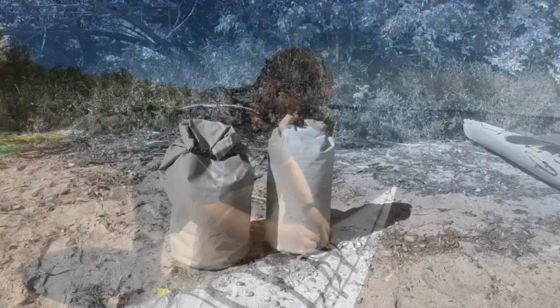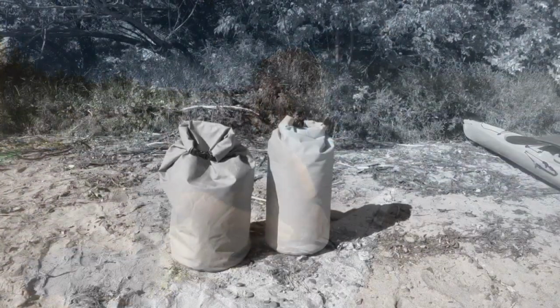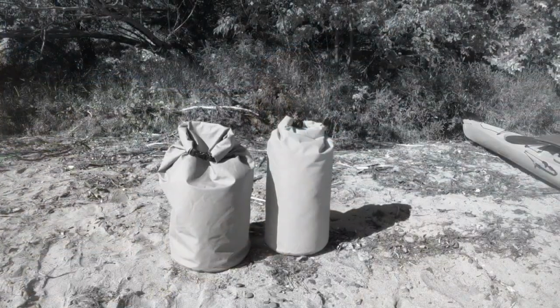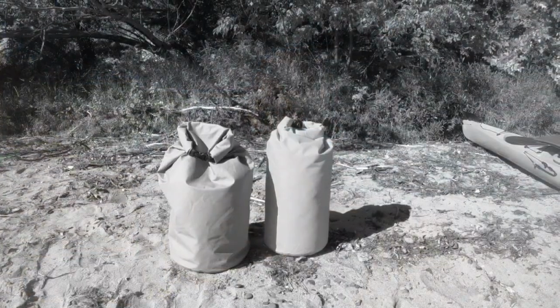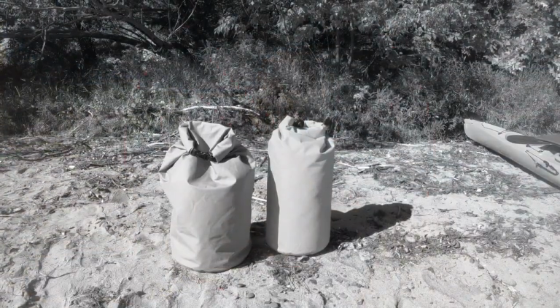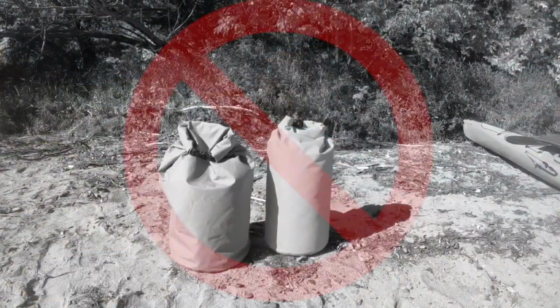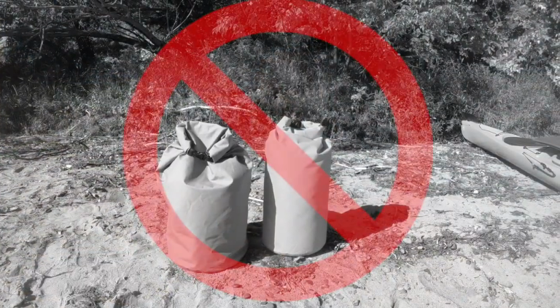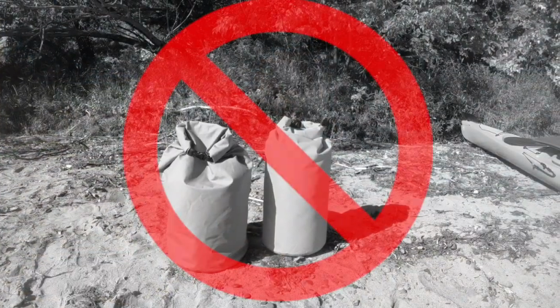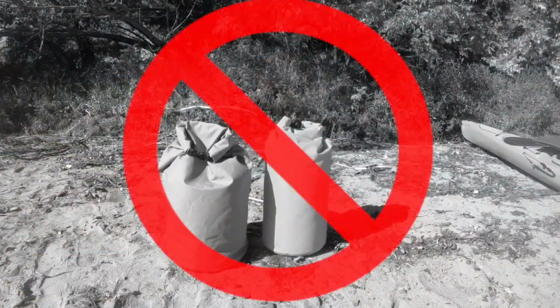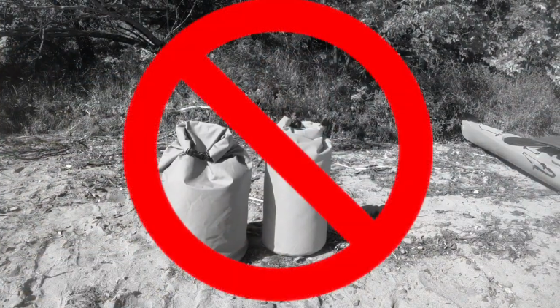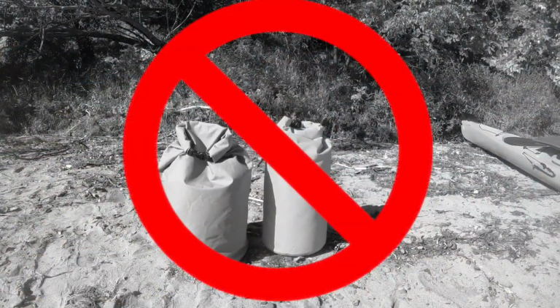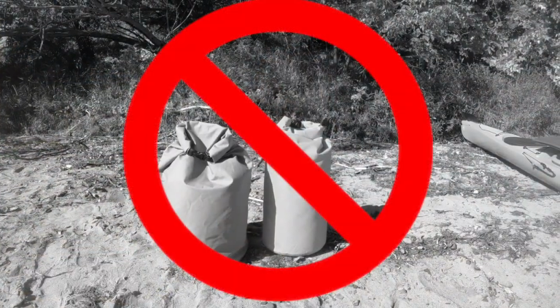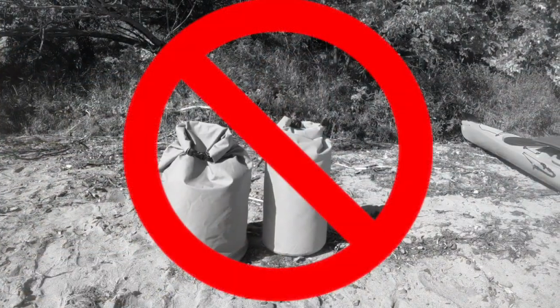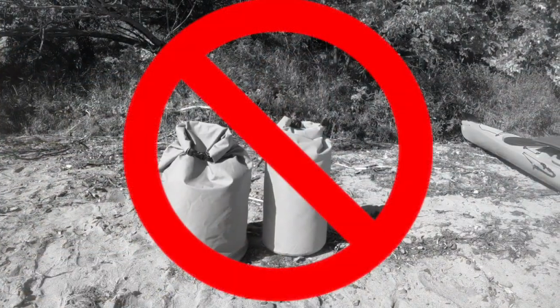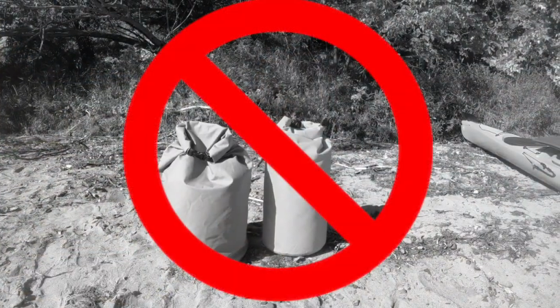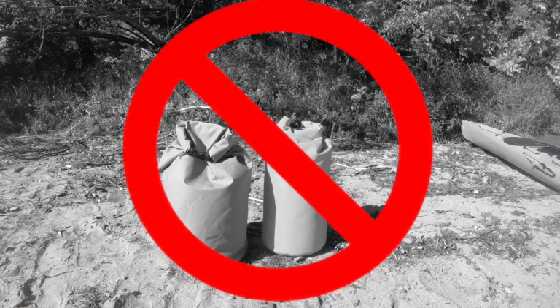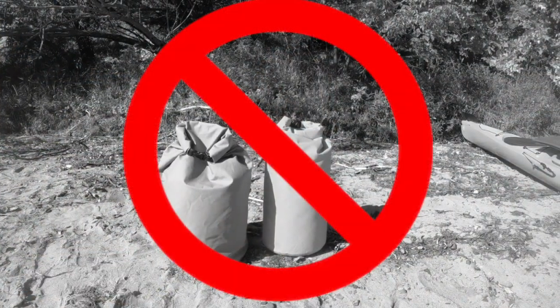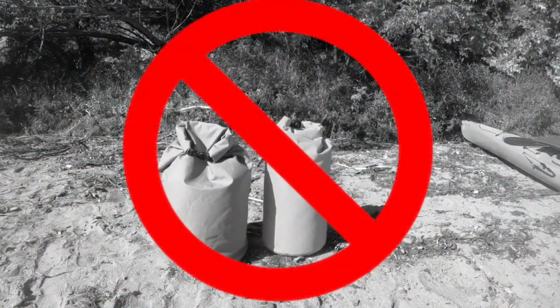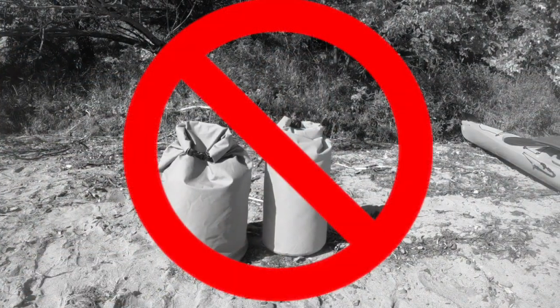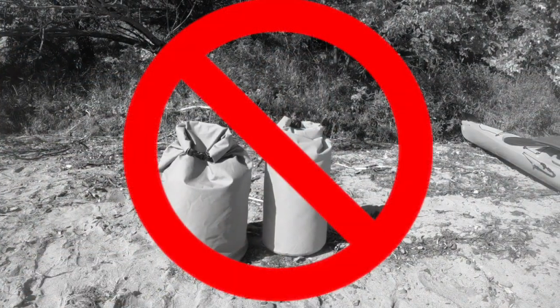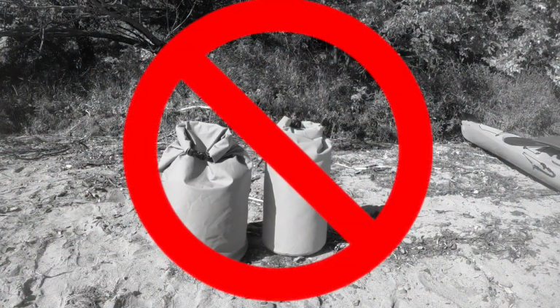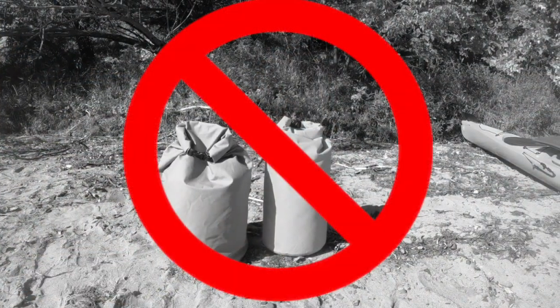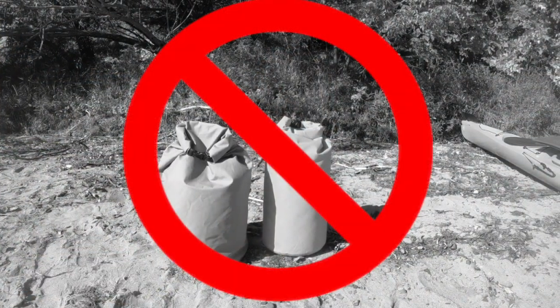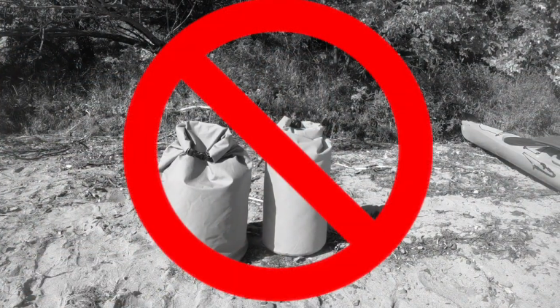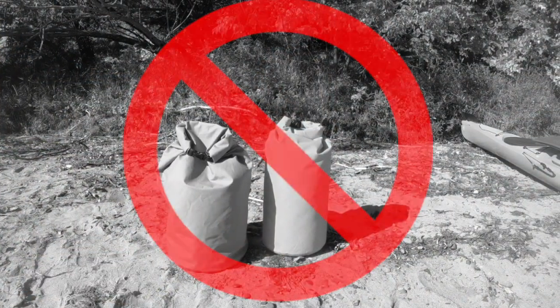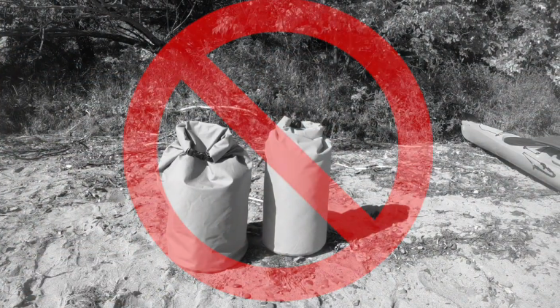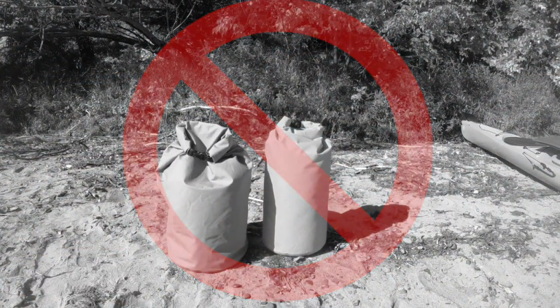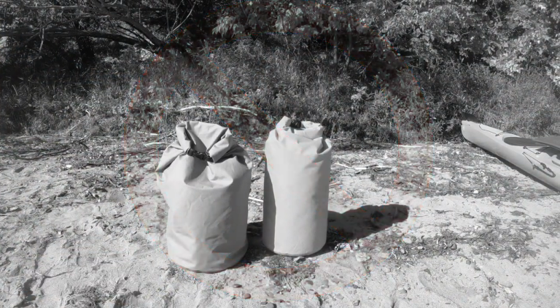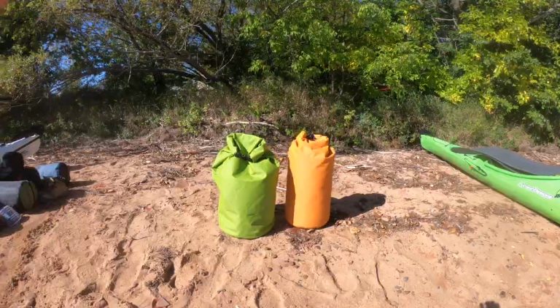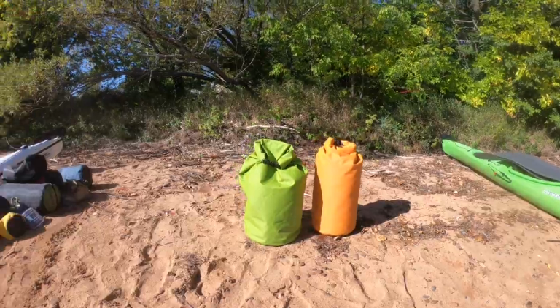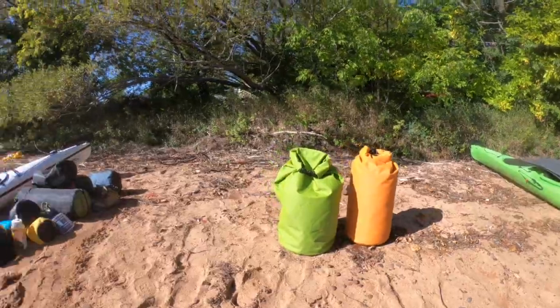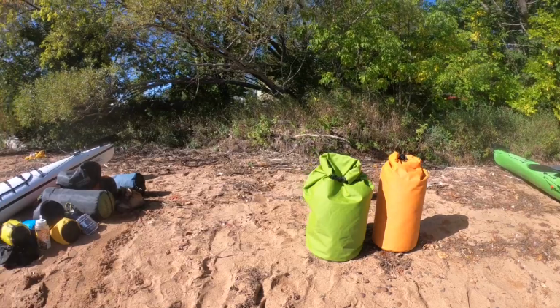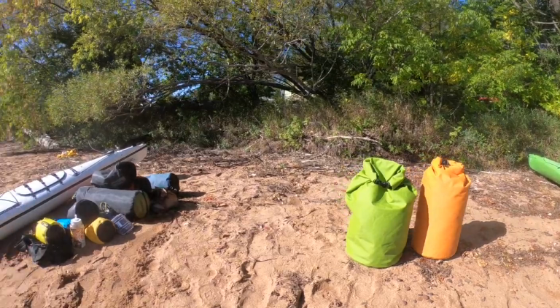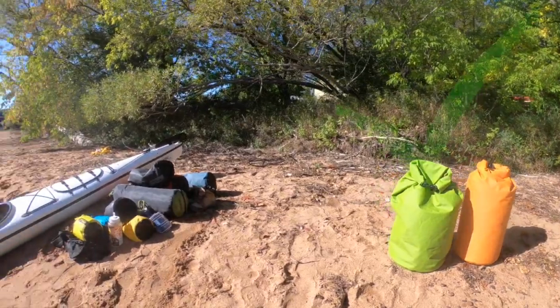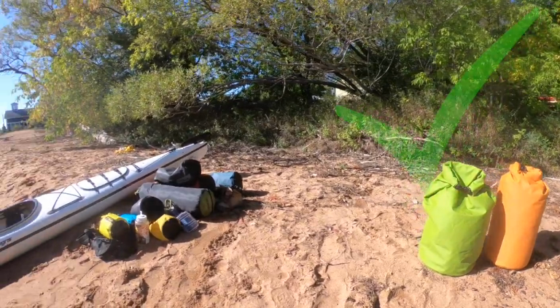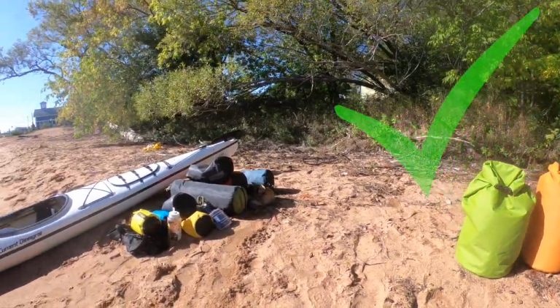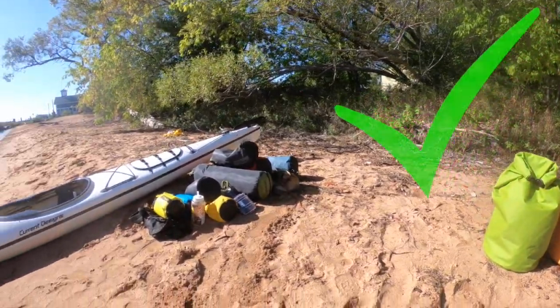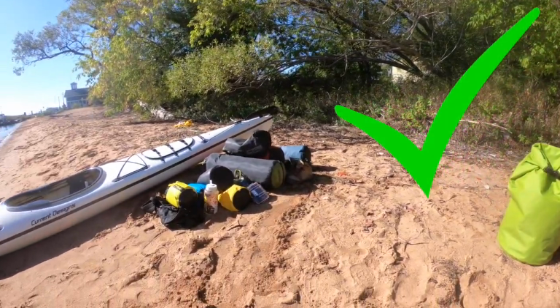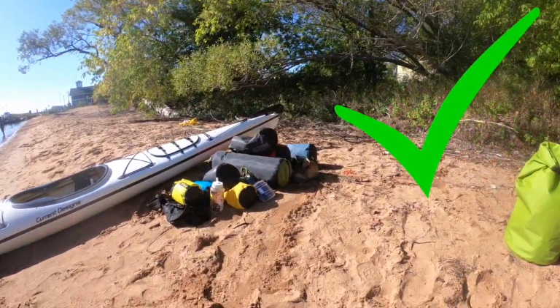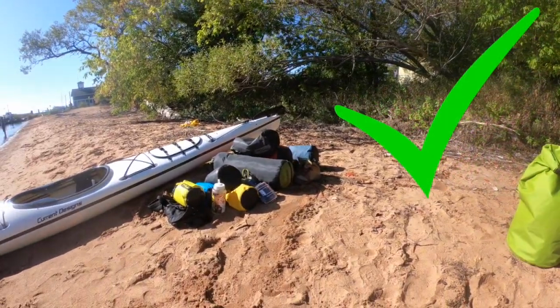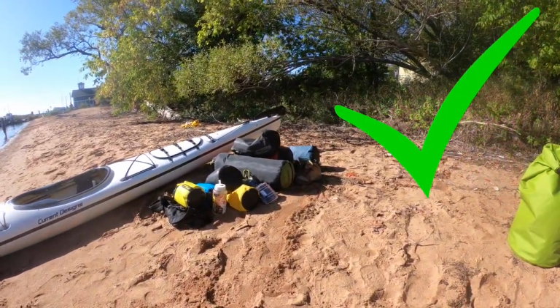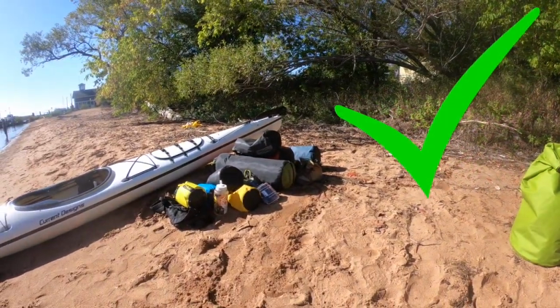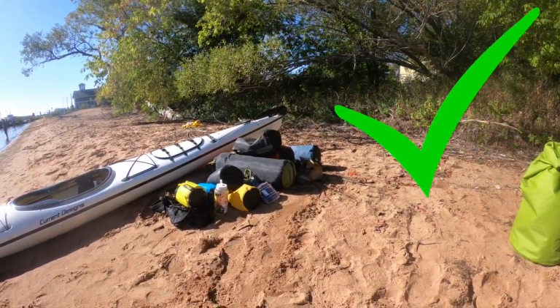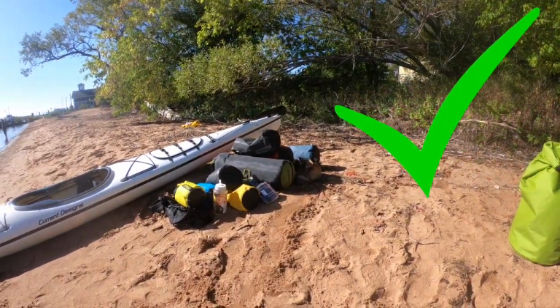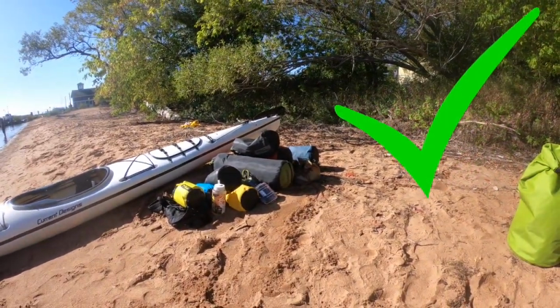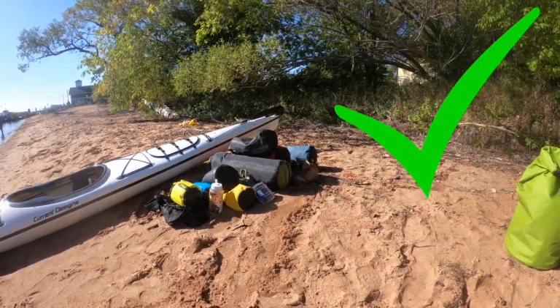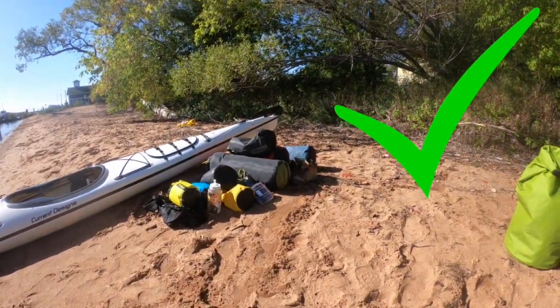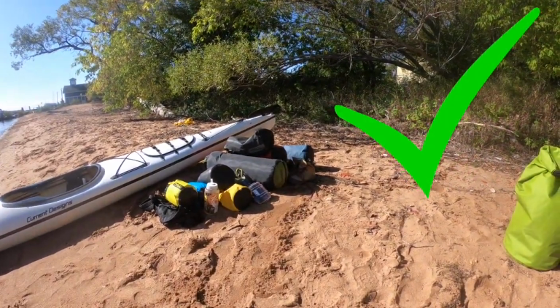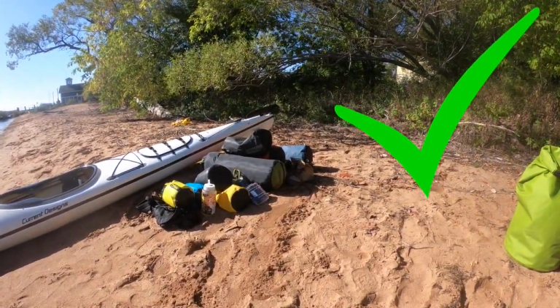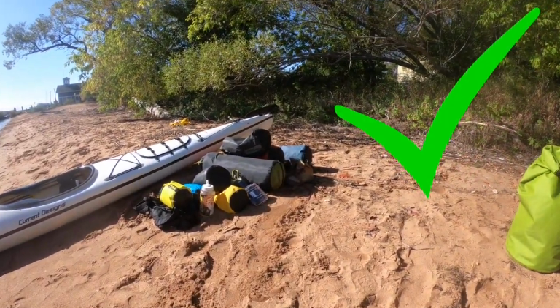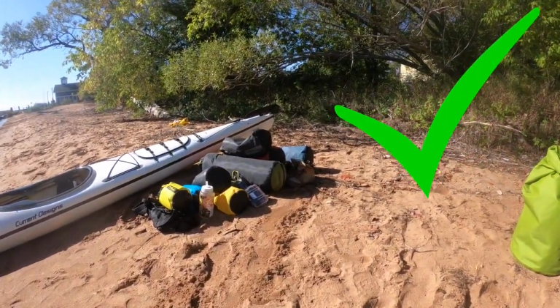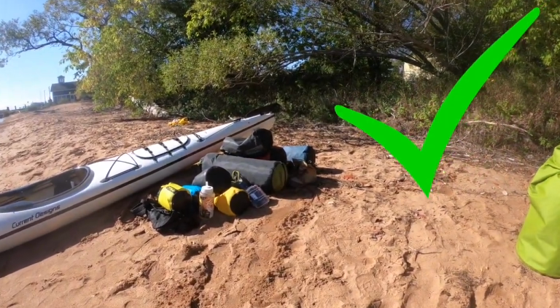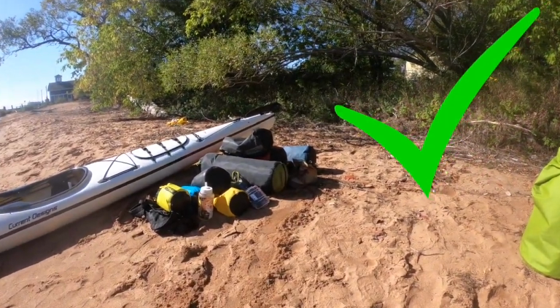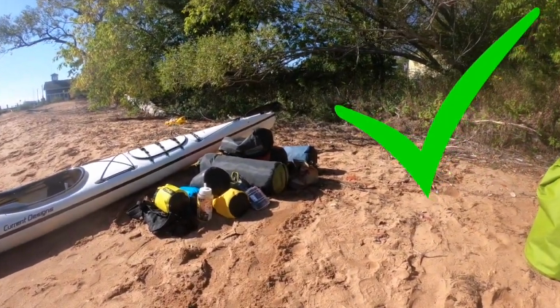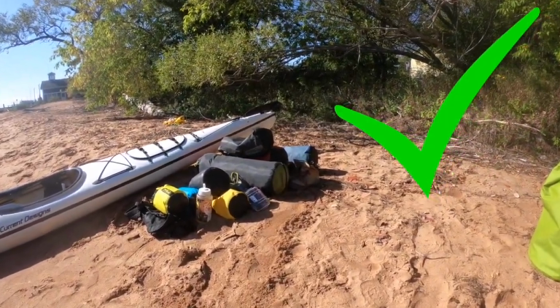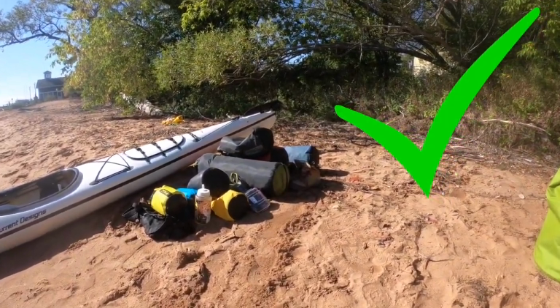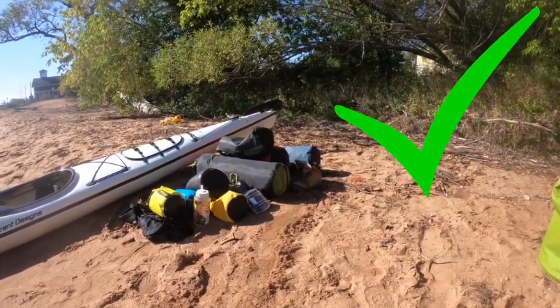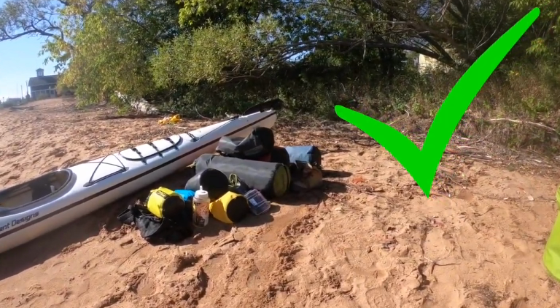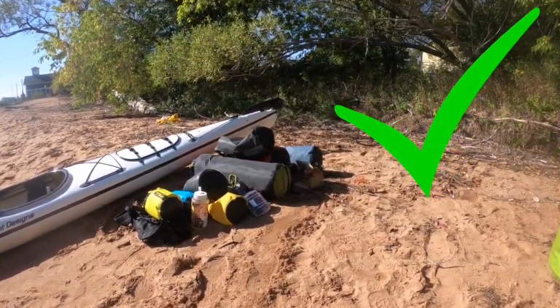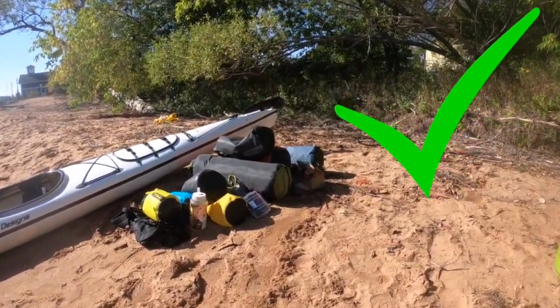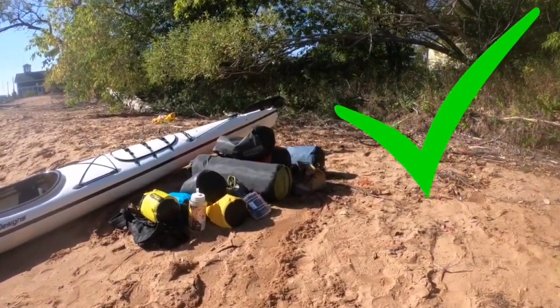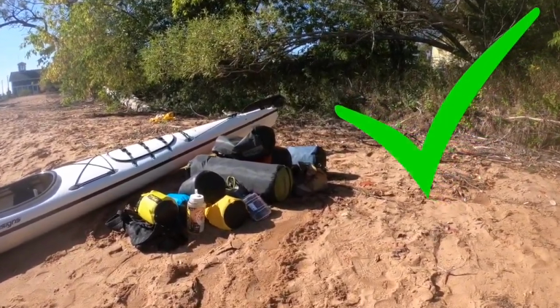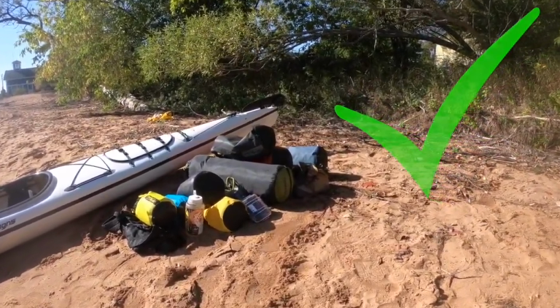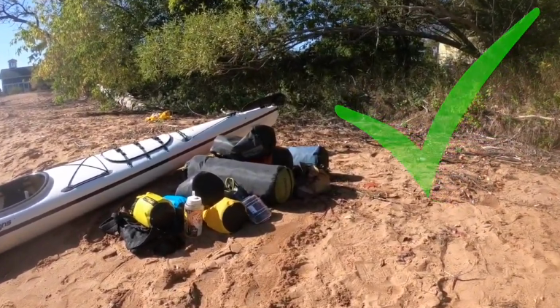Remember, don't use oversized dry bags. Instead, pack into small dry bags that'll fit easily into your kayak.